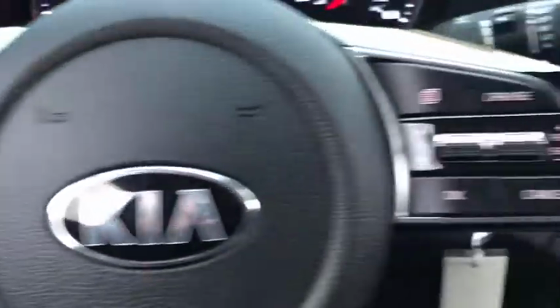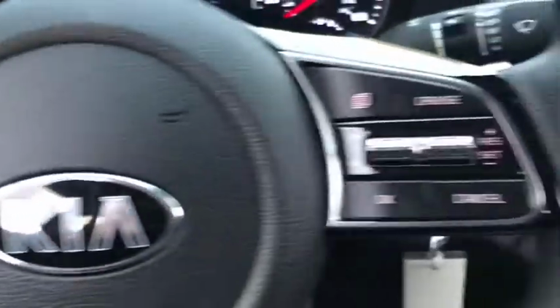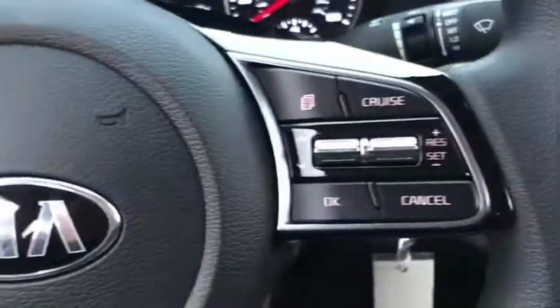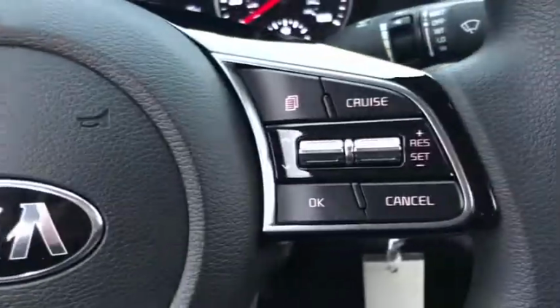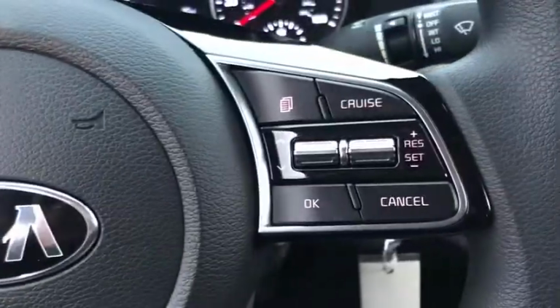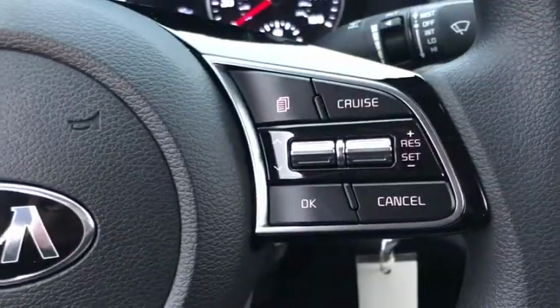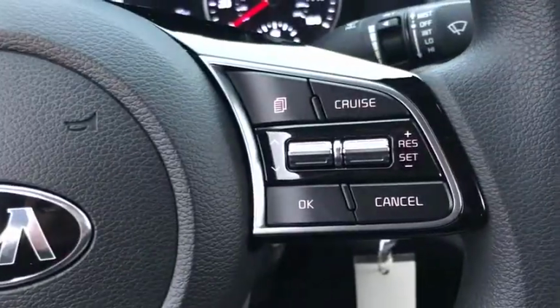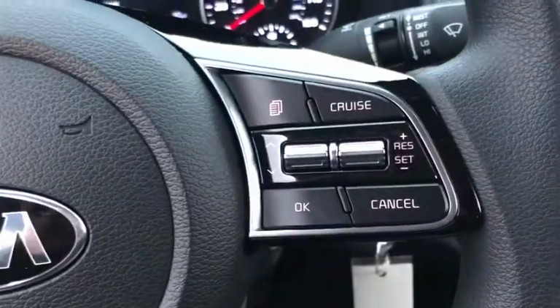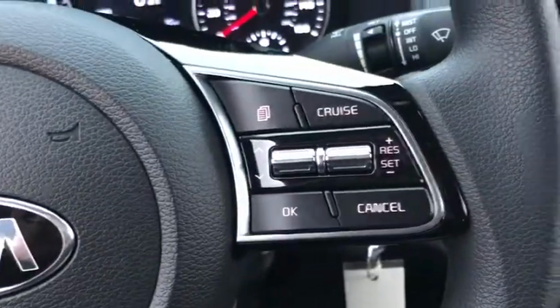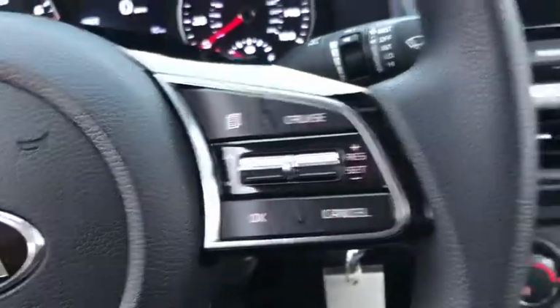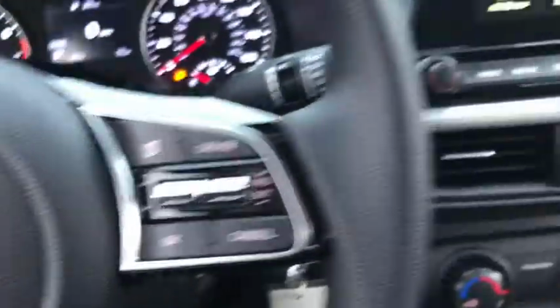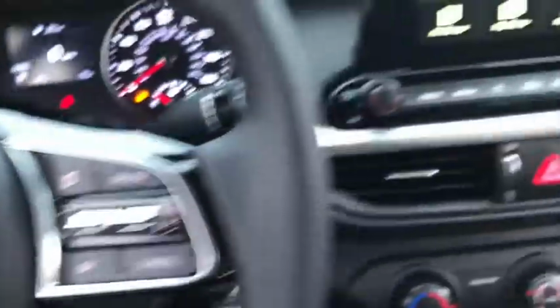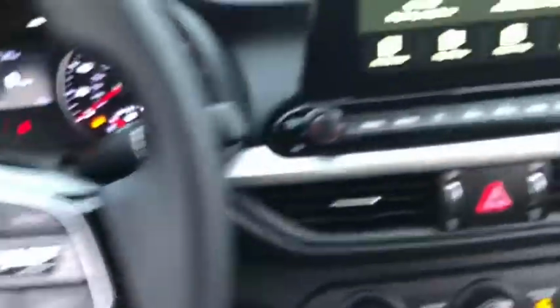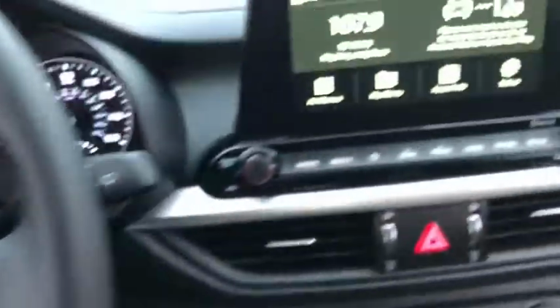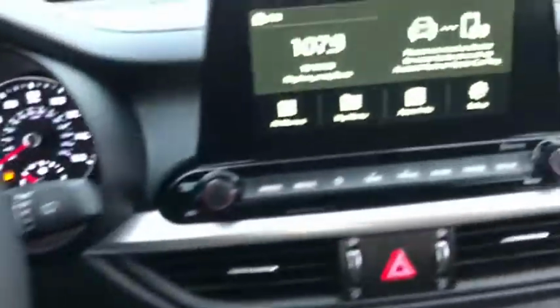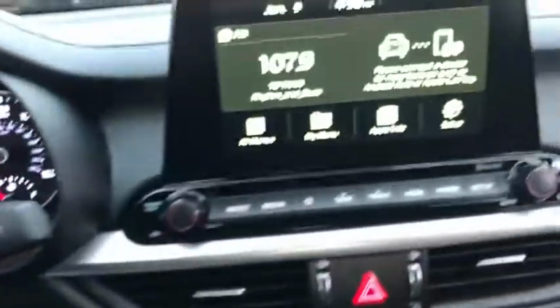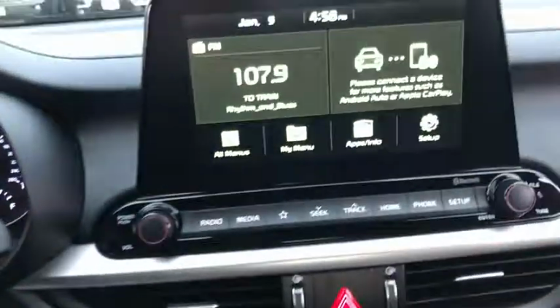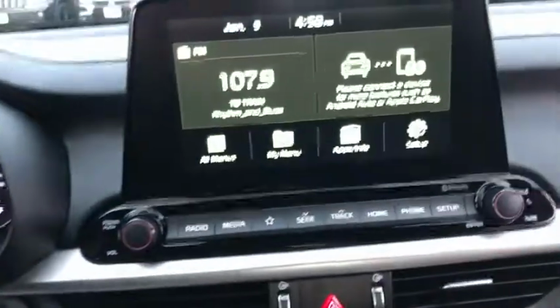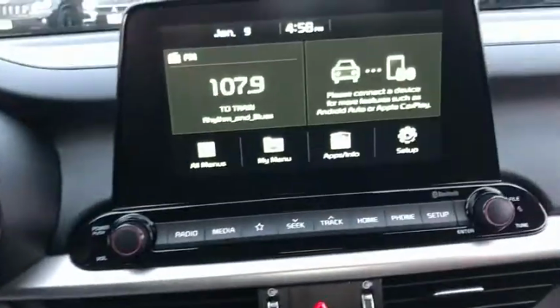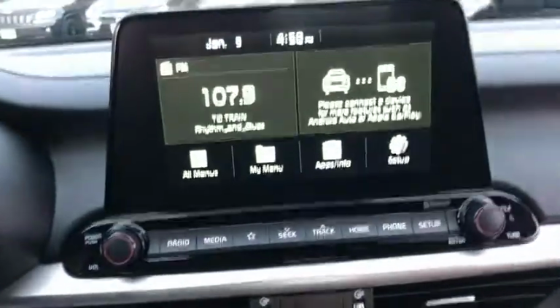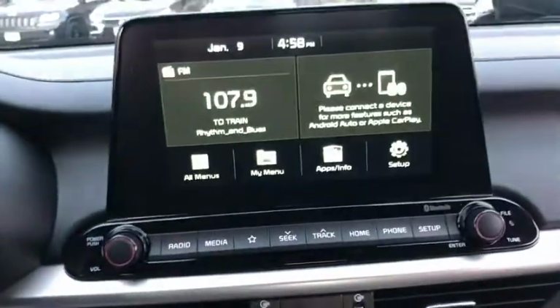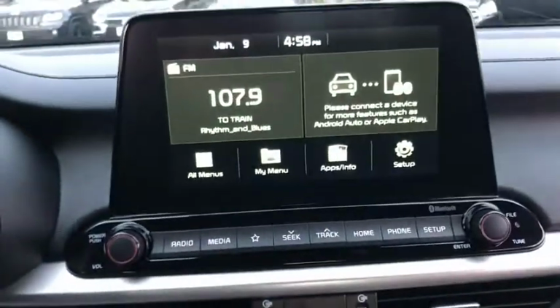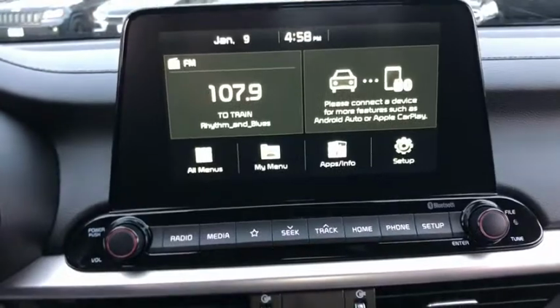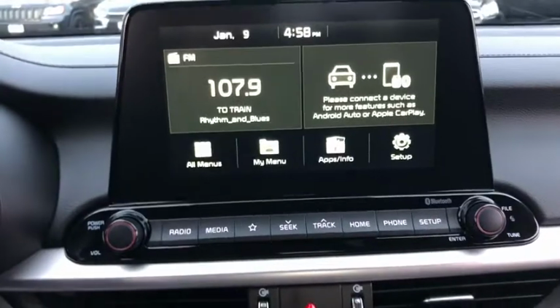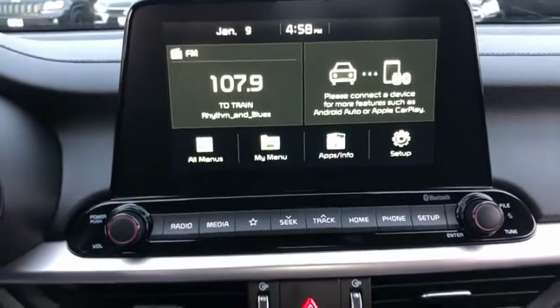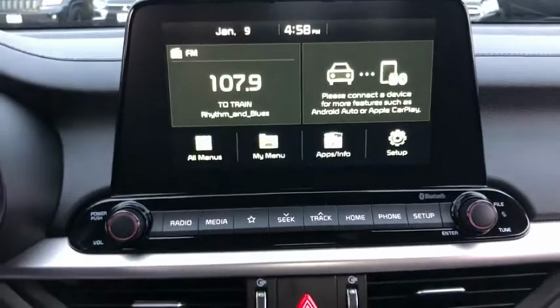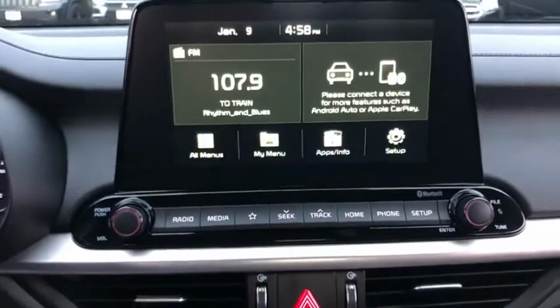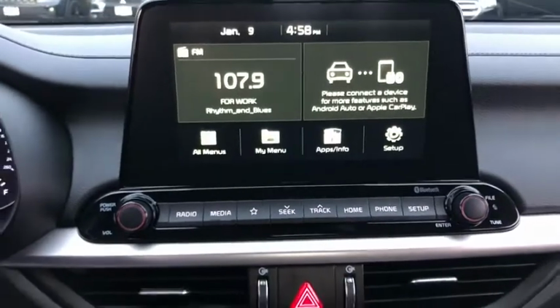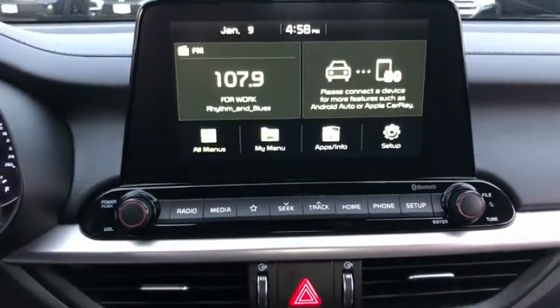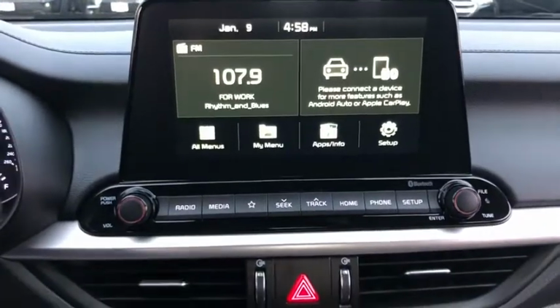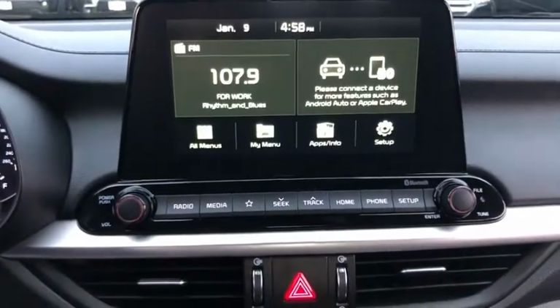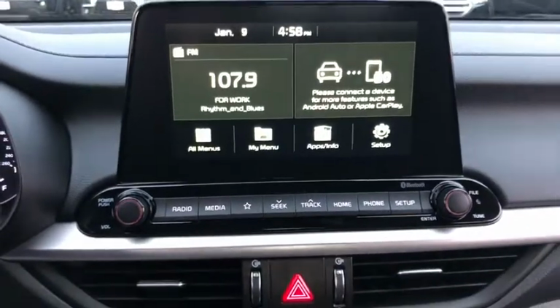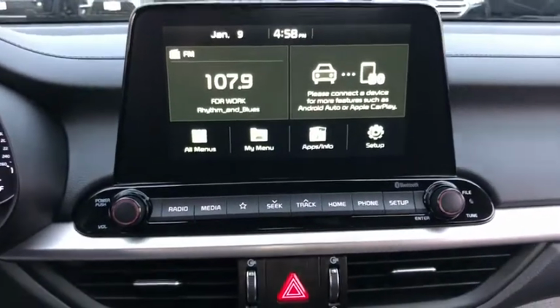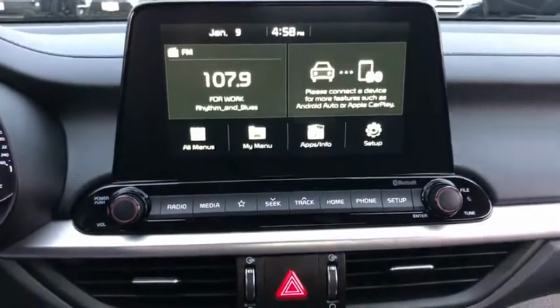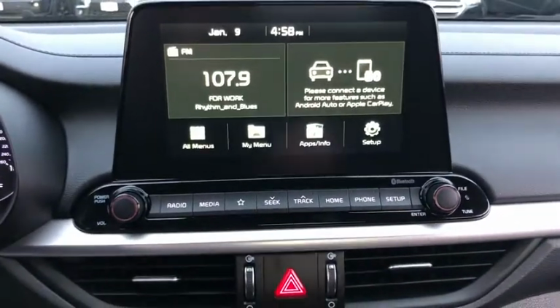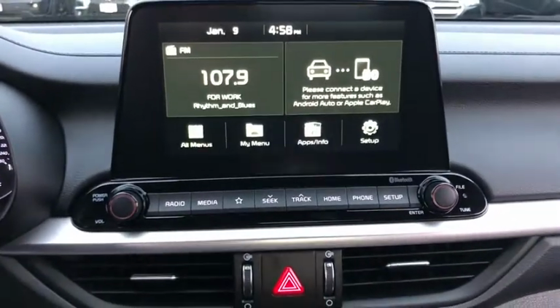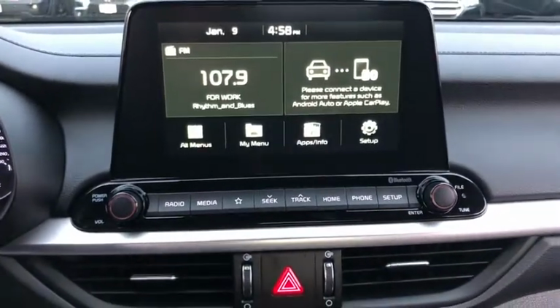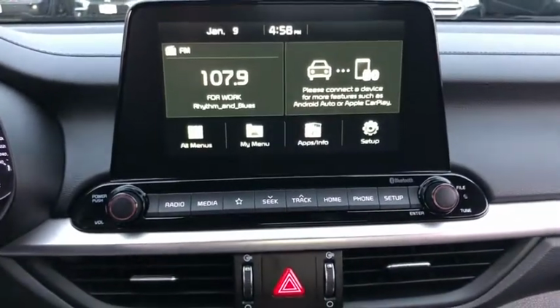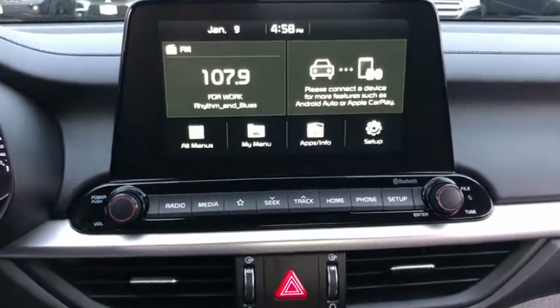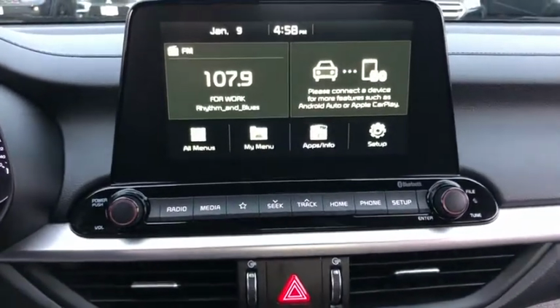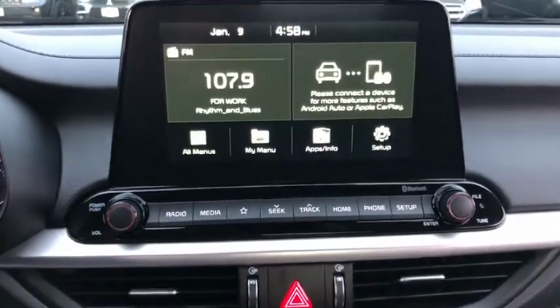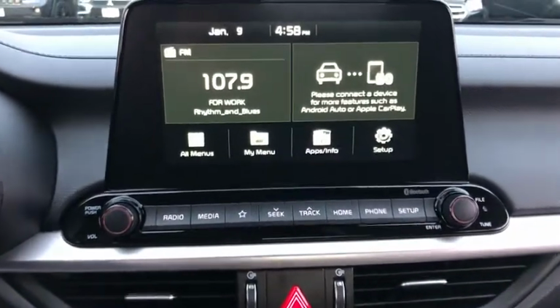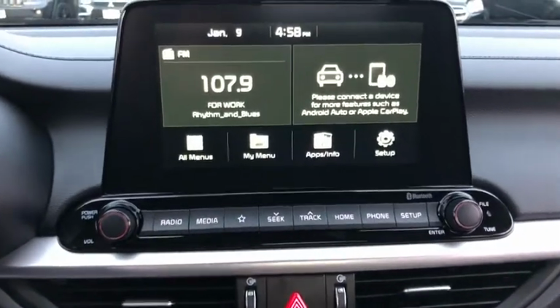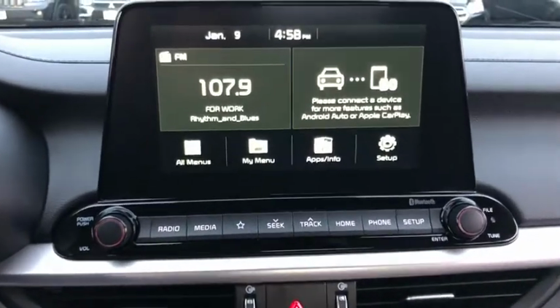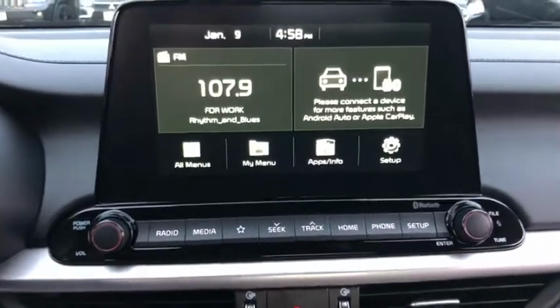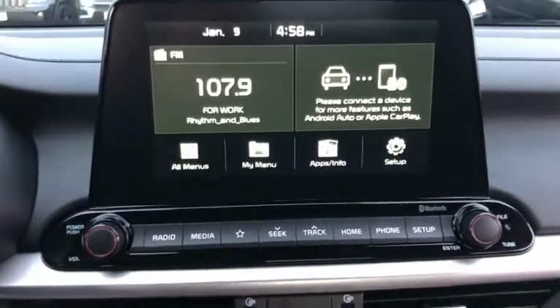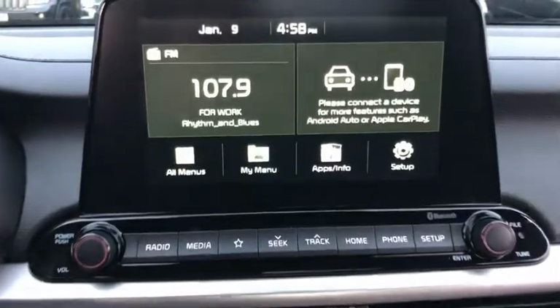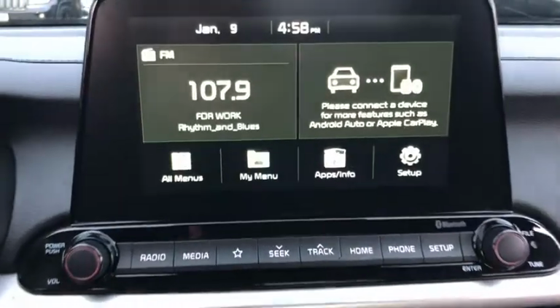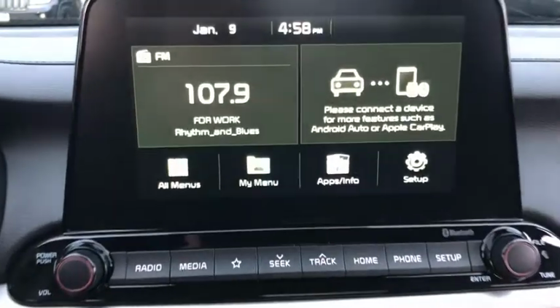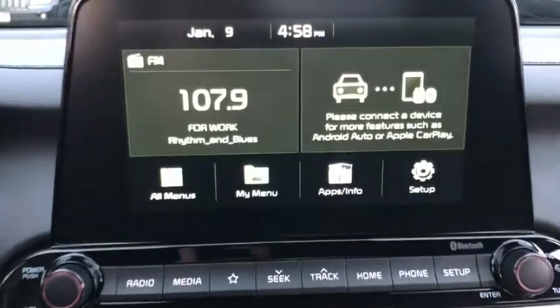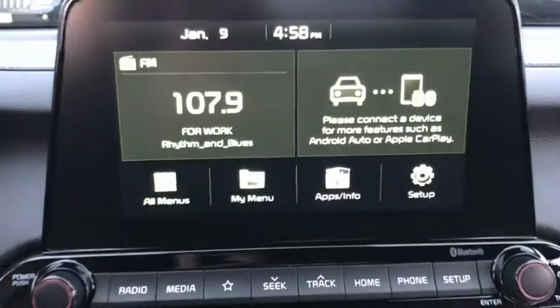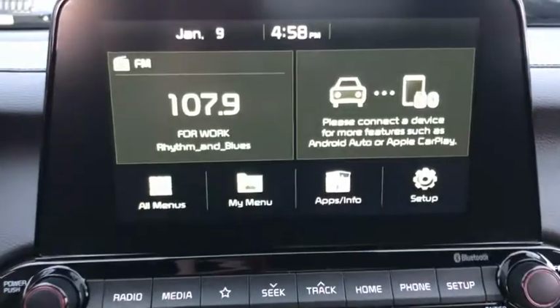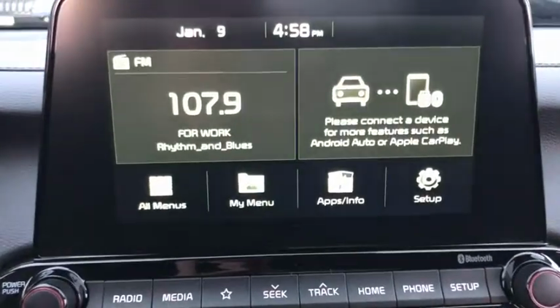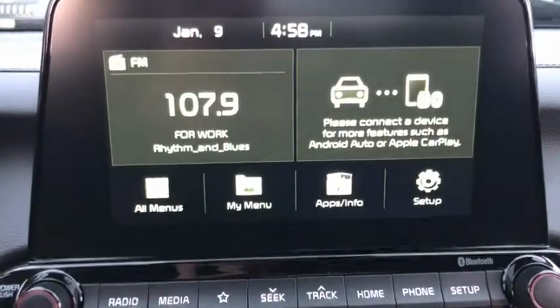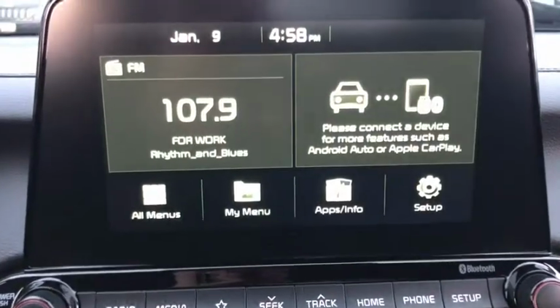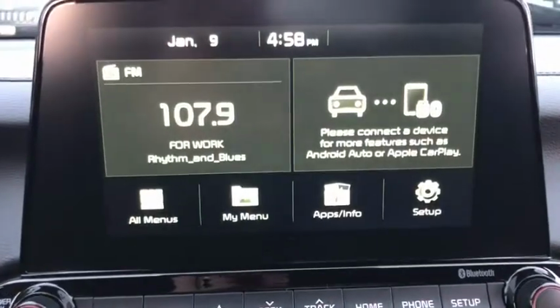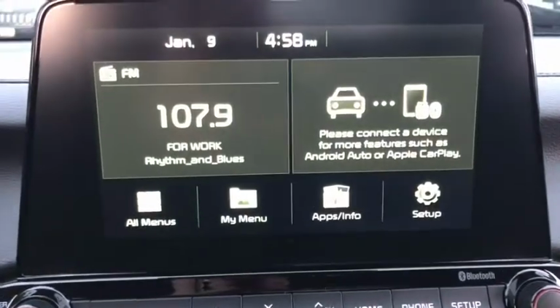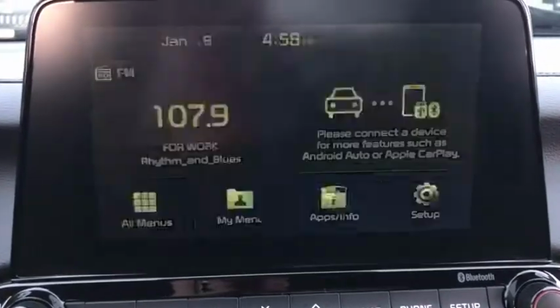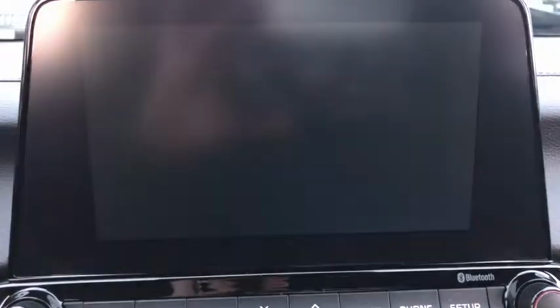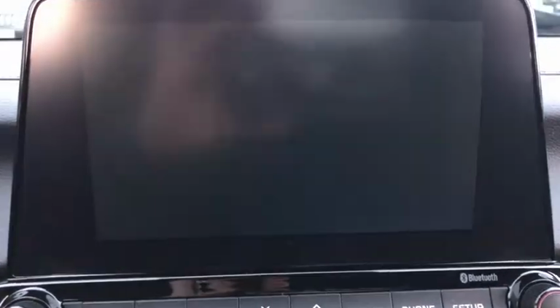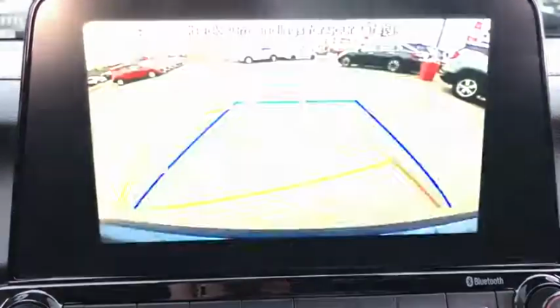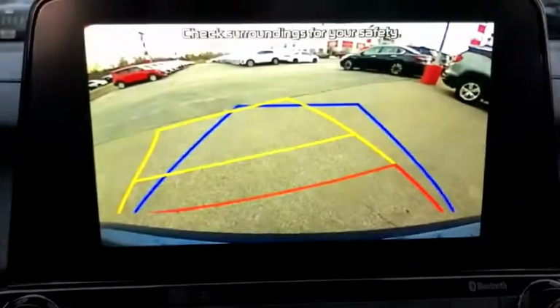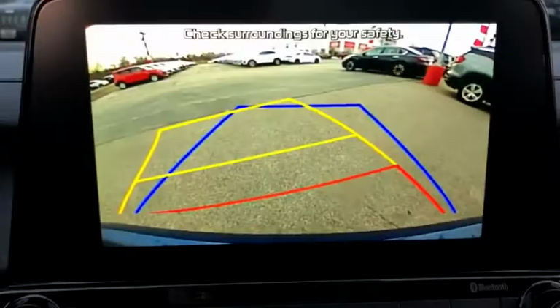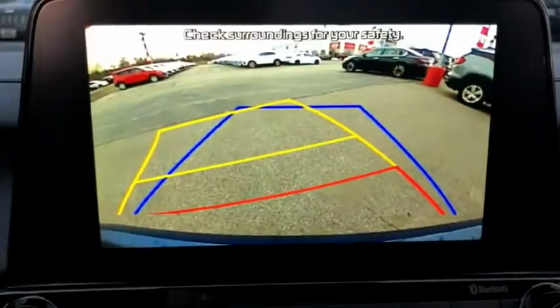Remote keyless entry, tachometer, cloth seat trim, front reading lamps, front bucket seats, driver vanity mirror.